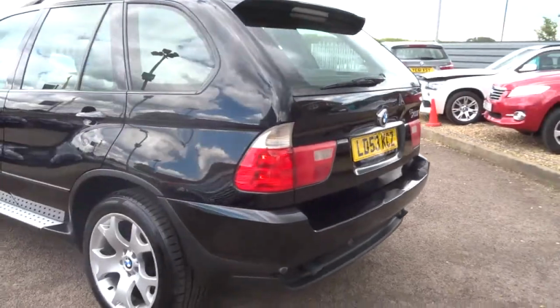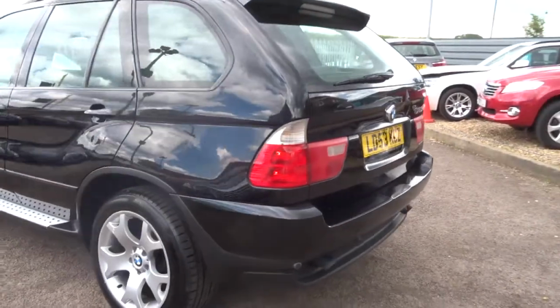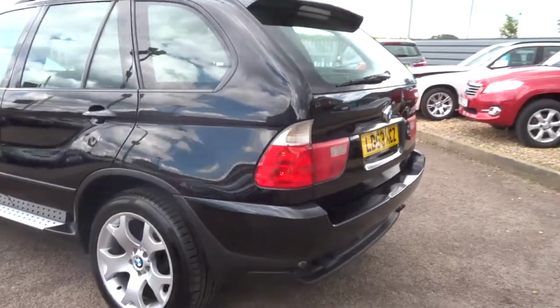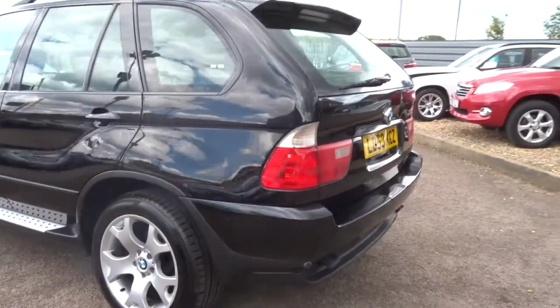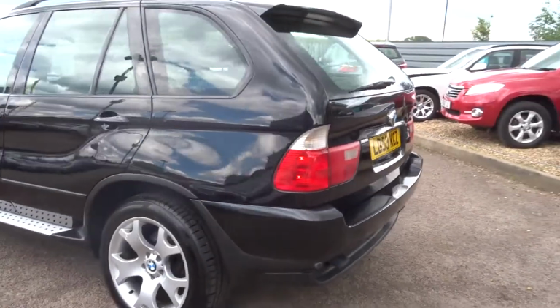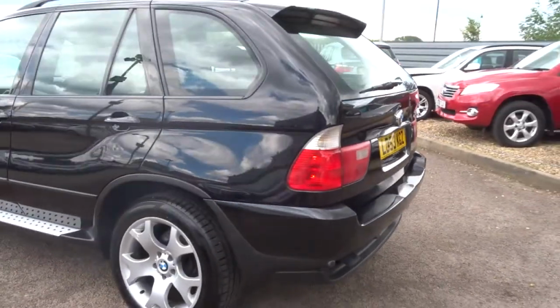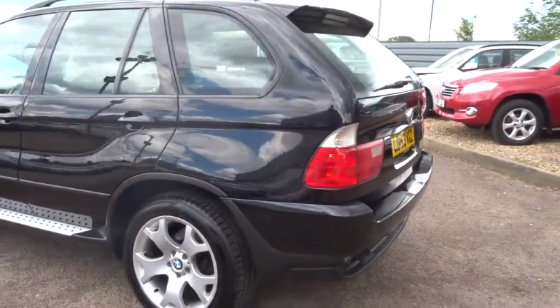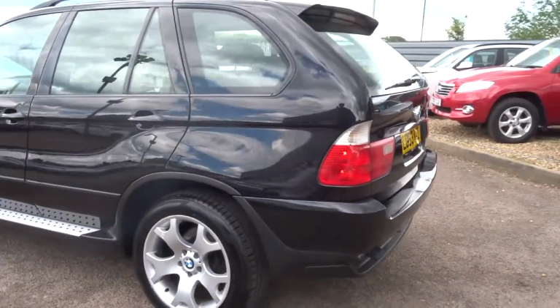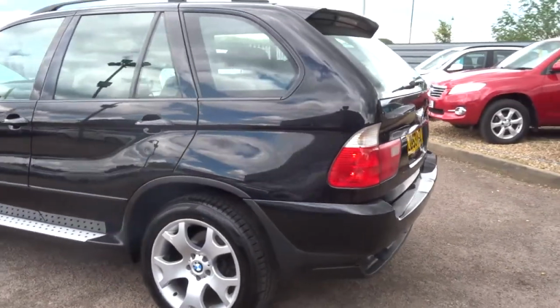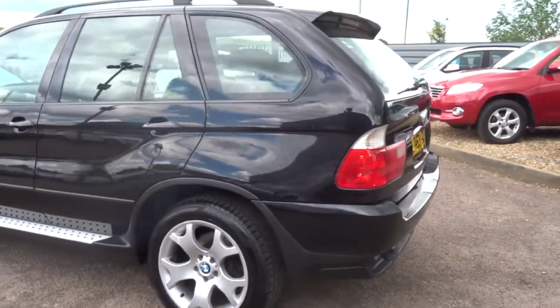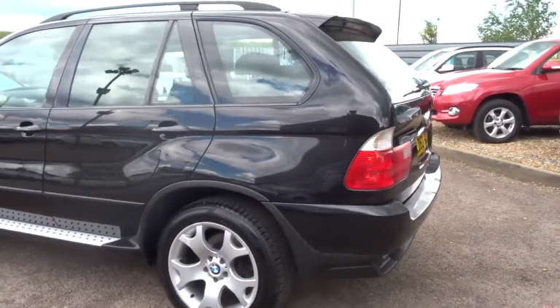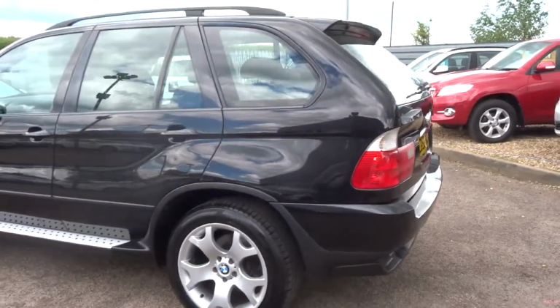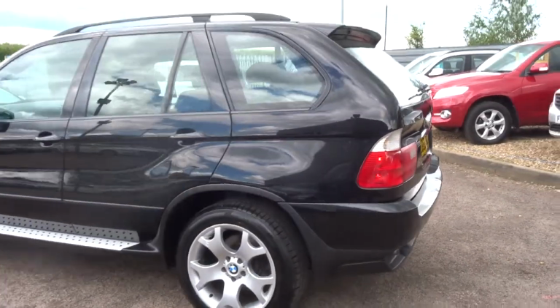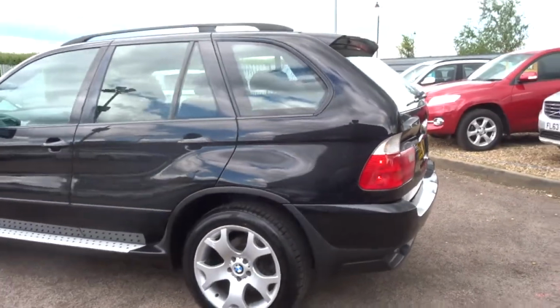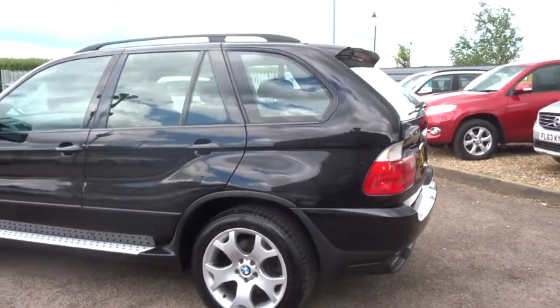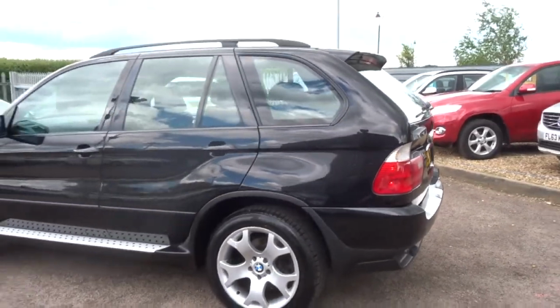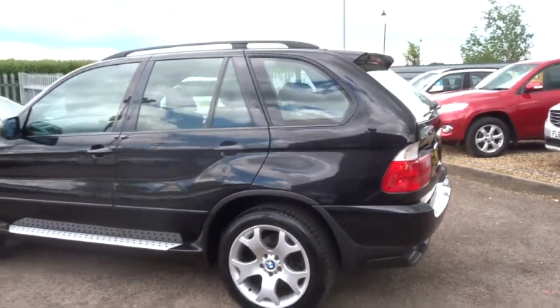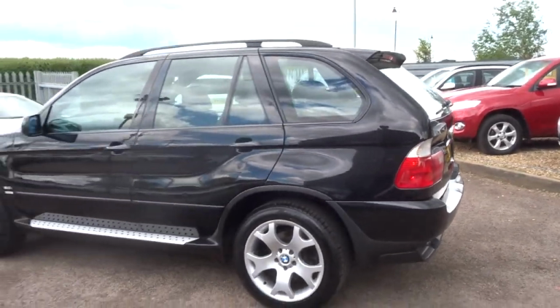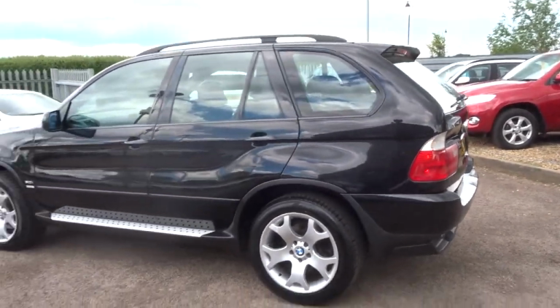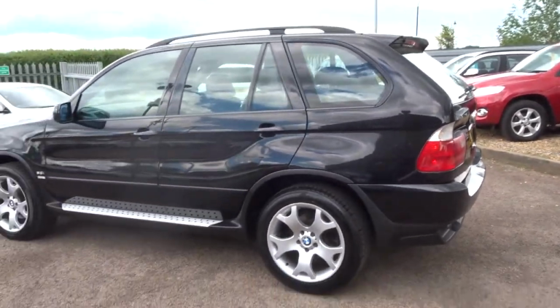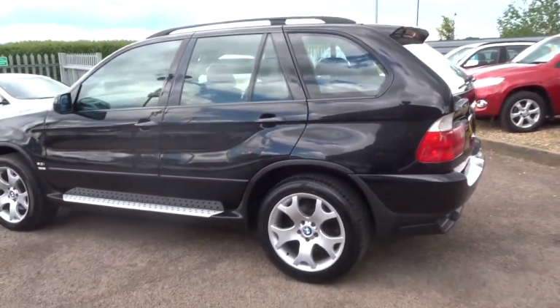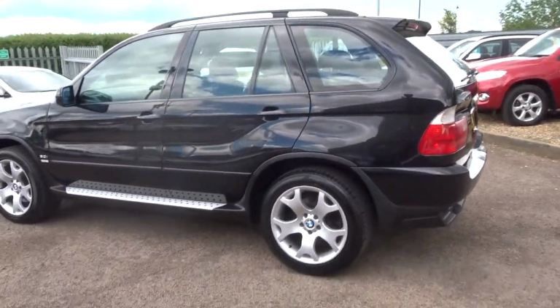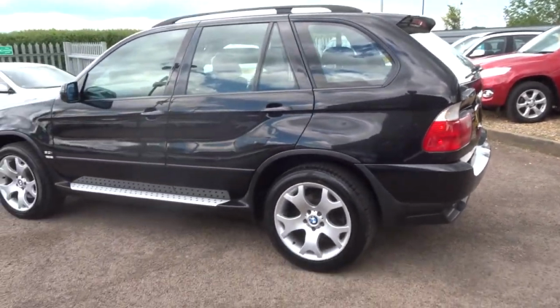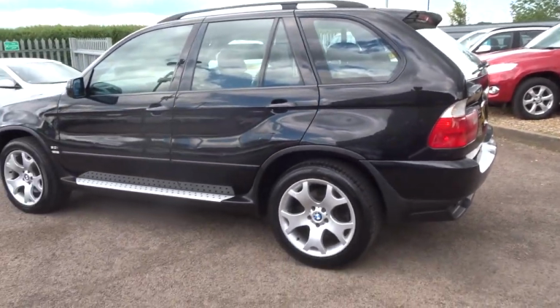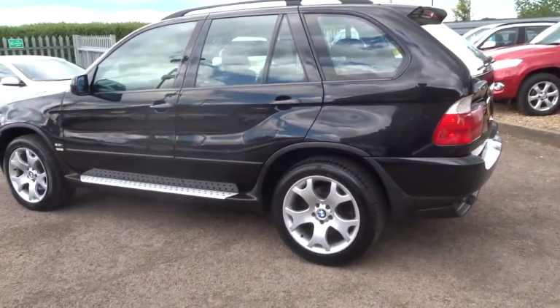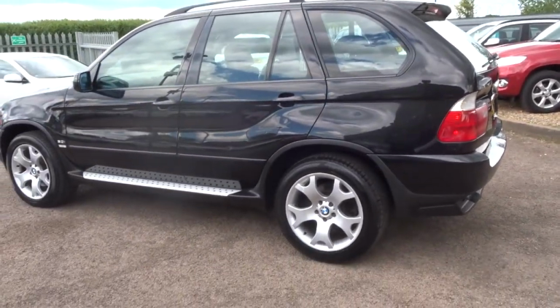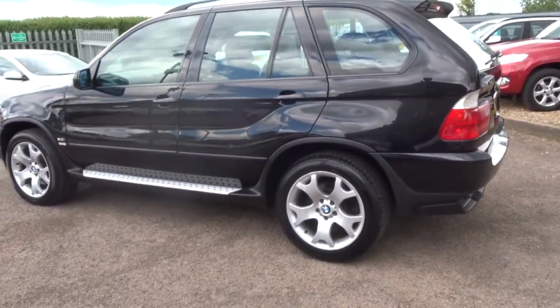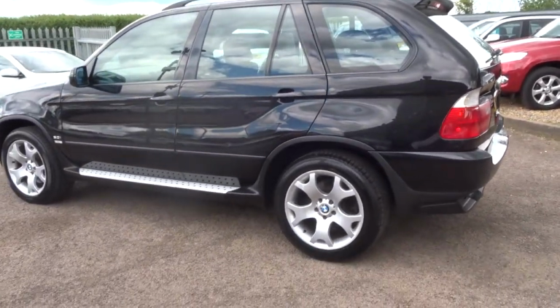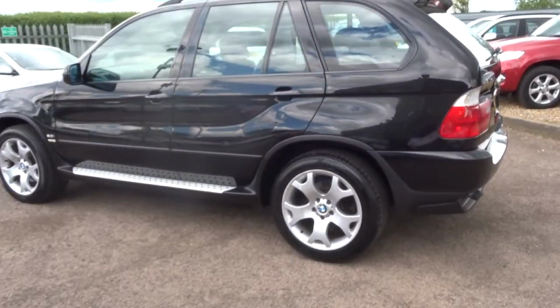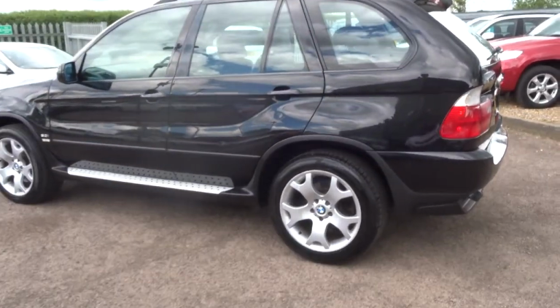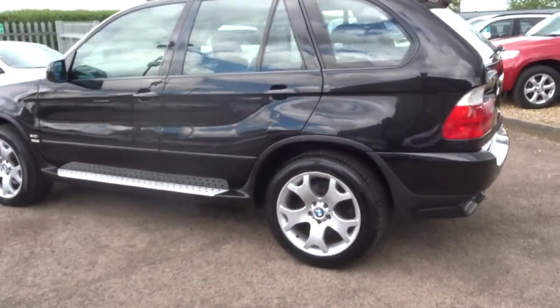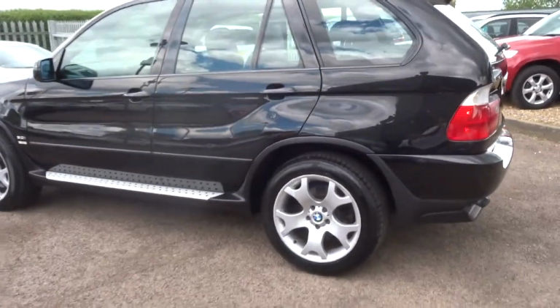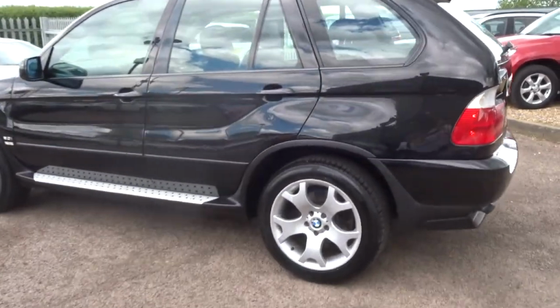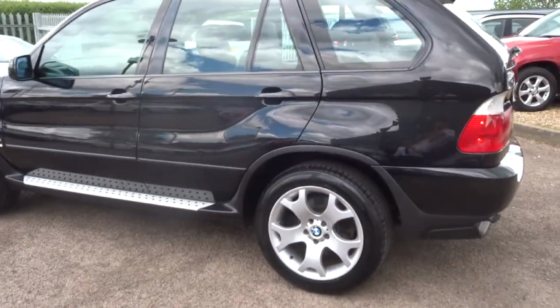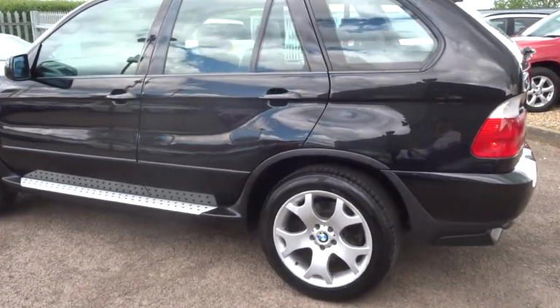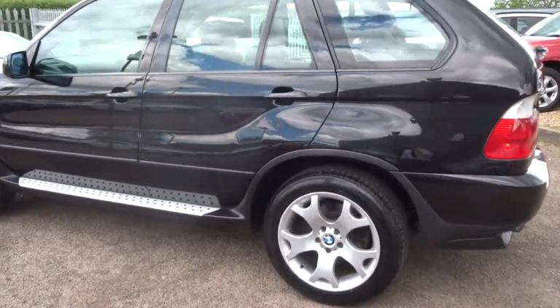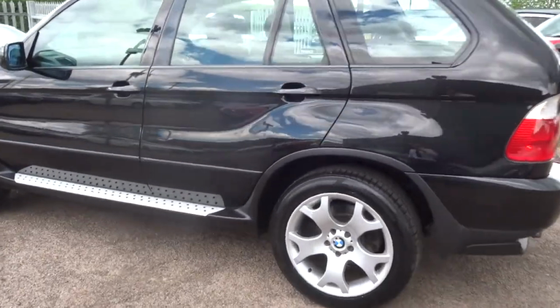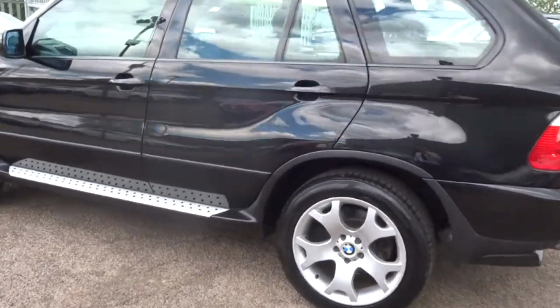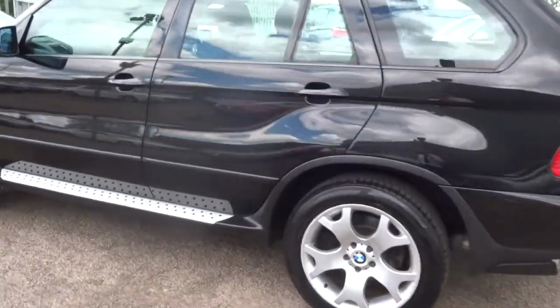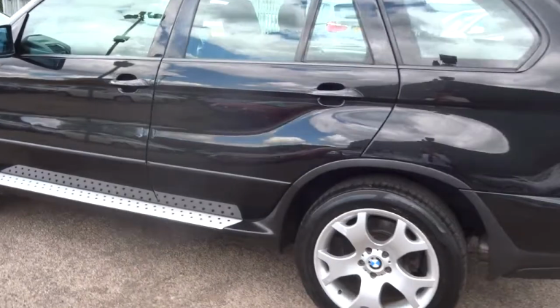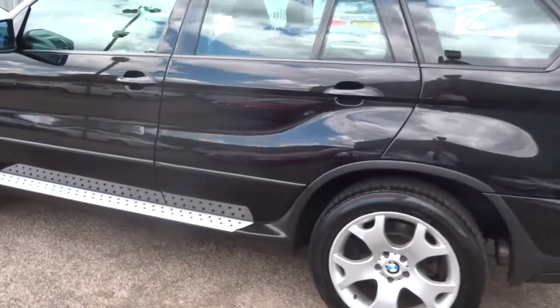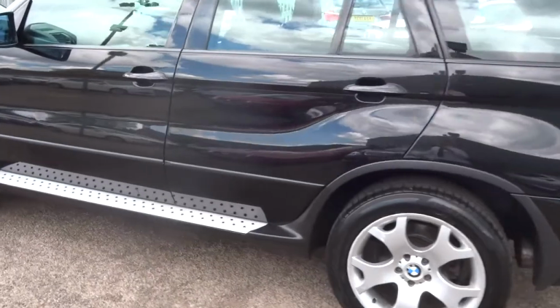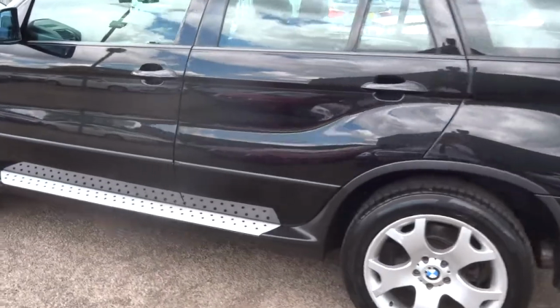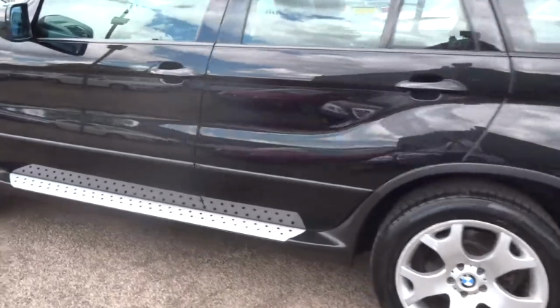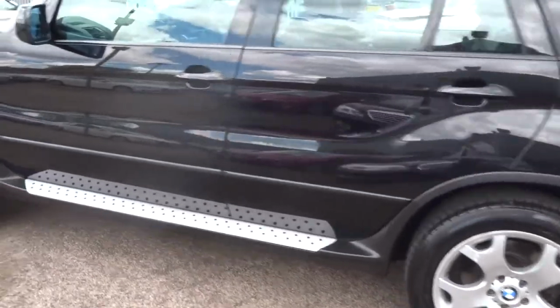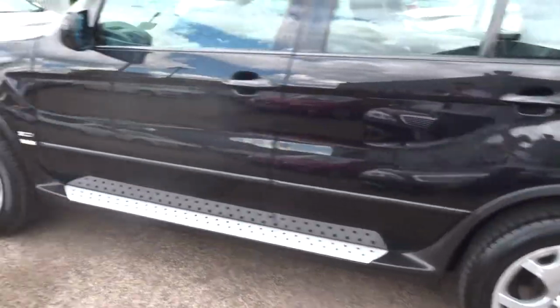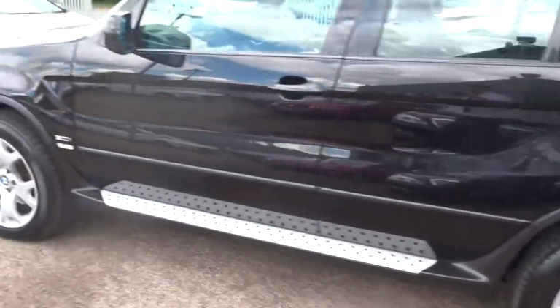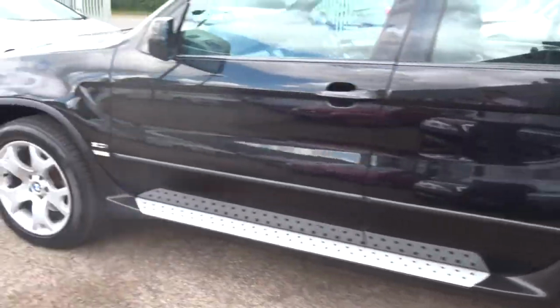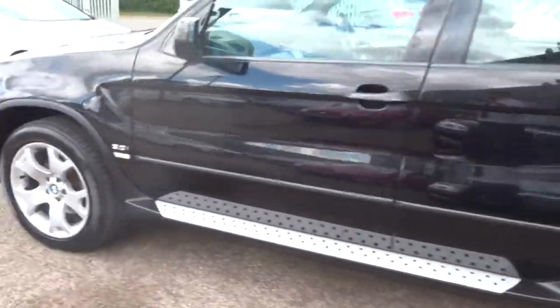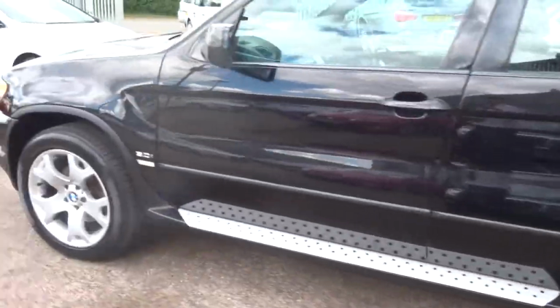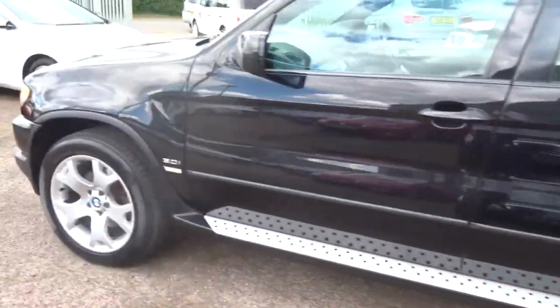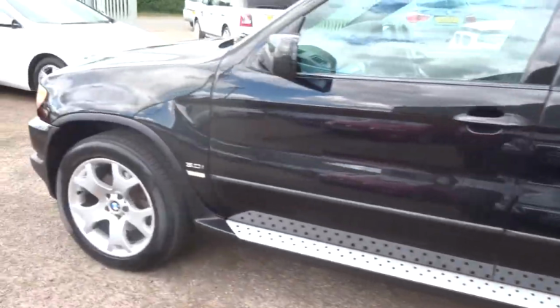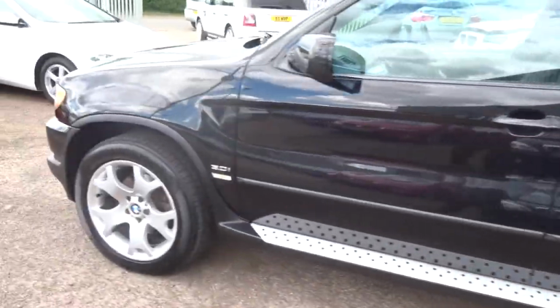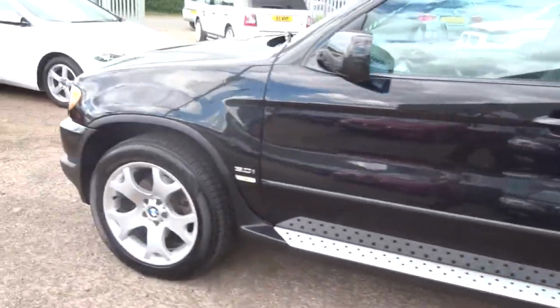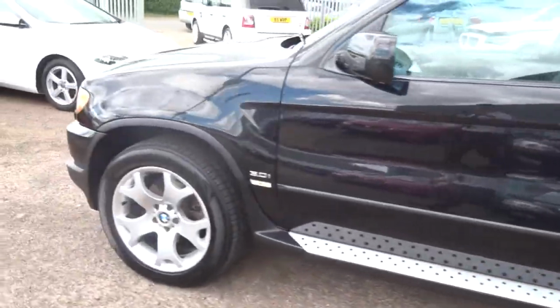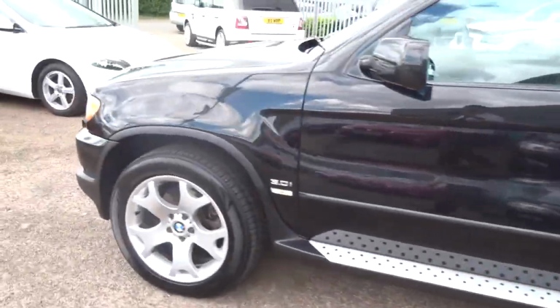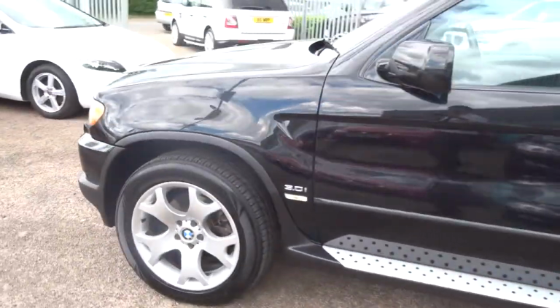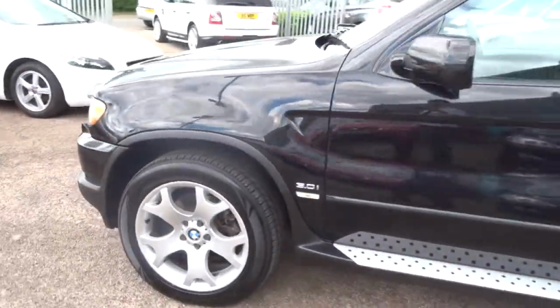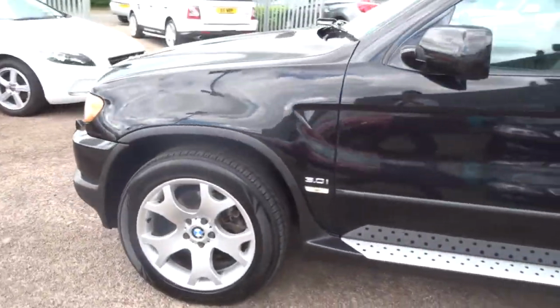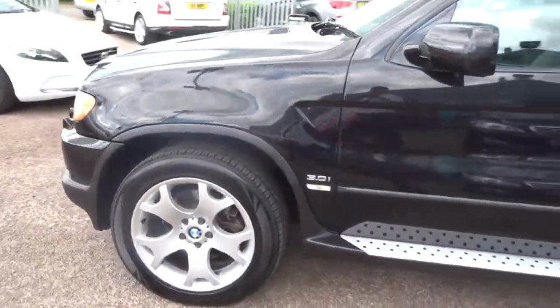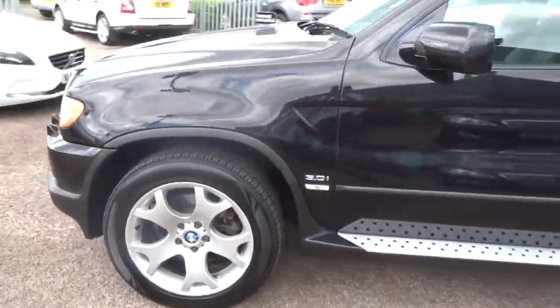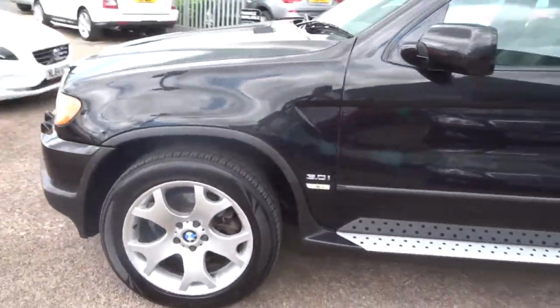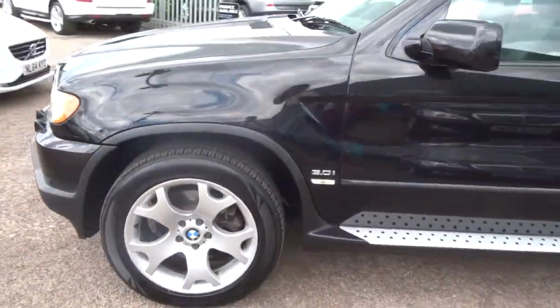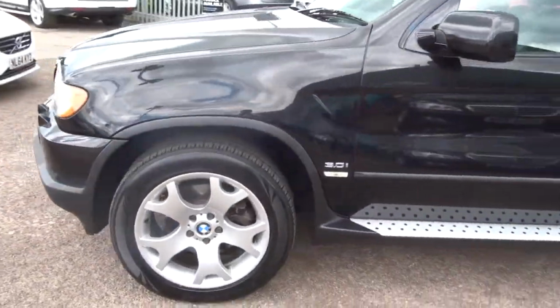It basically means that it's a lovely car for a very cheap price because we can't put a warranty on there.